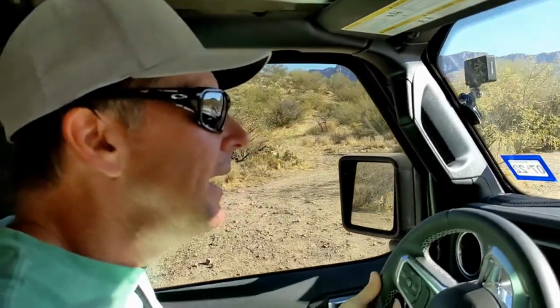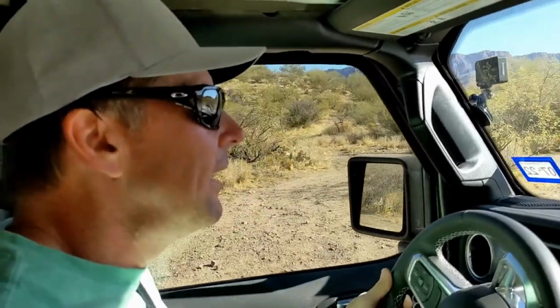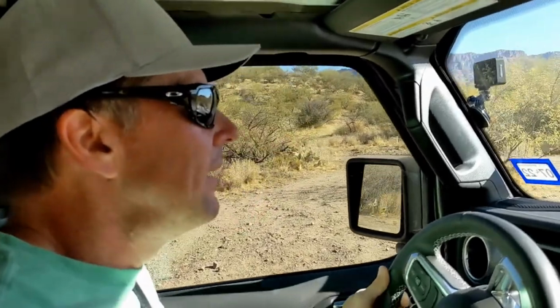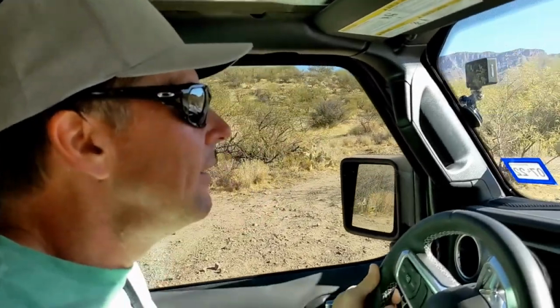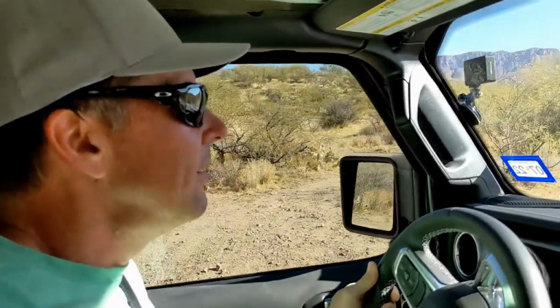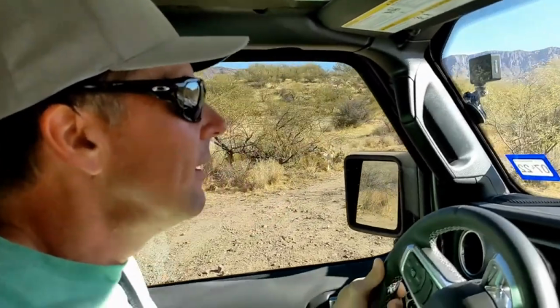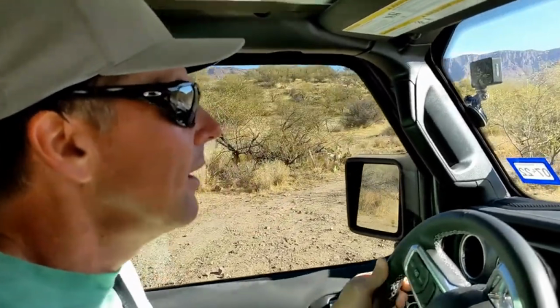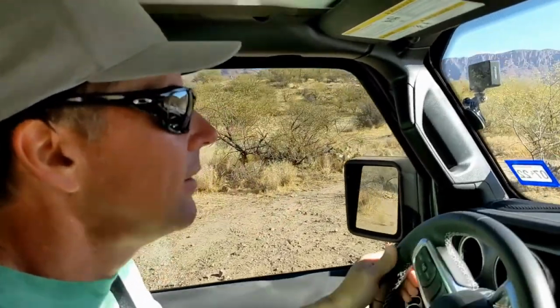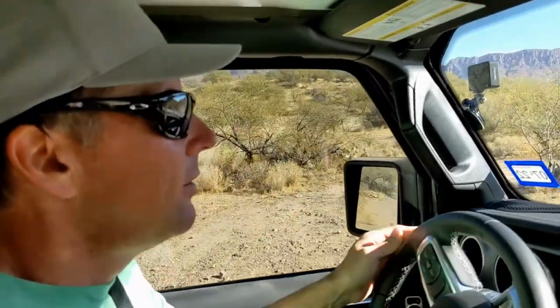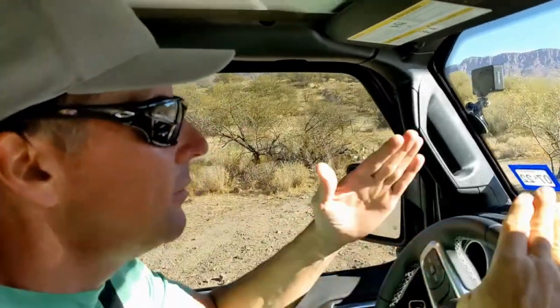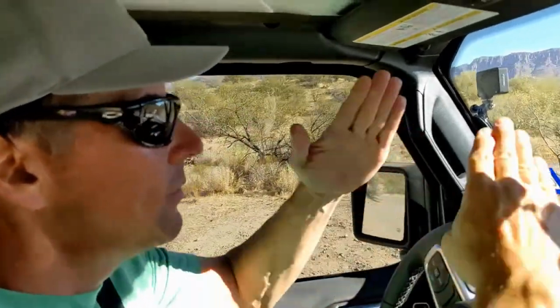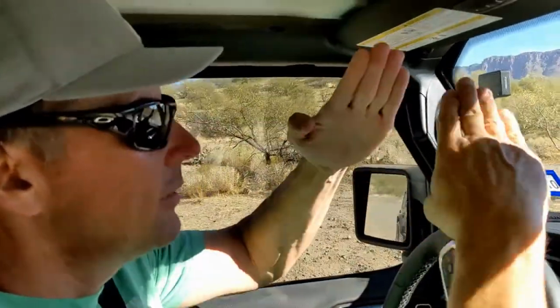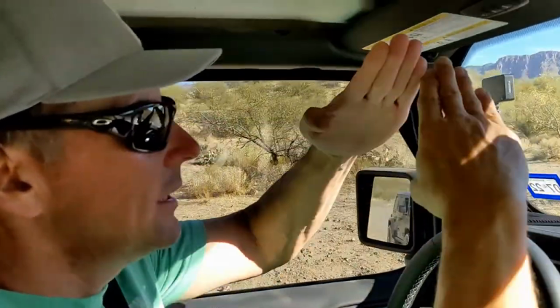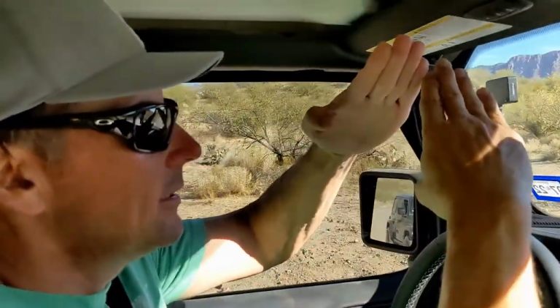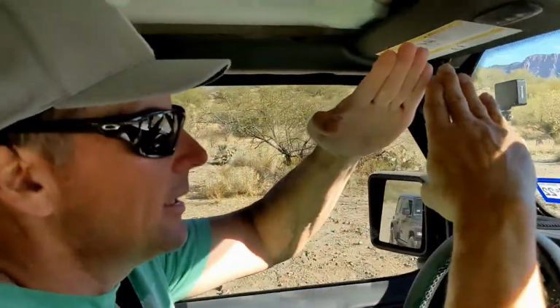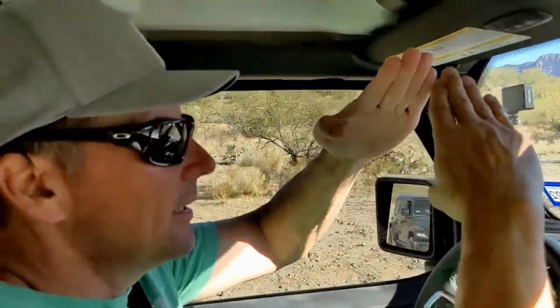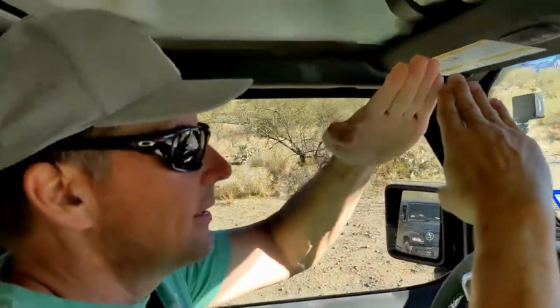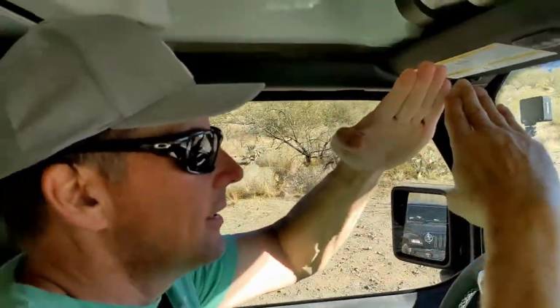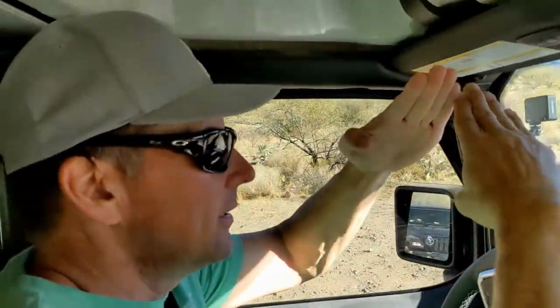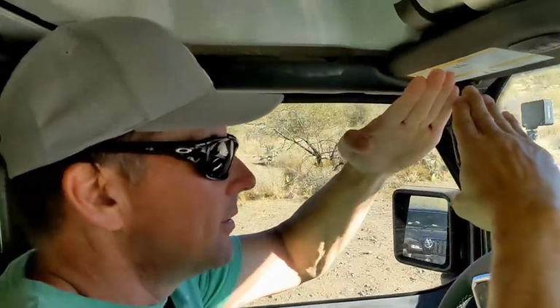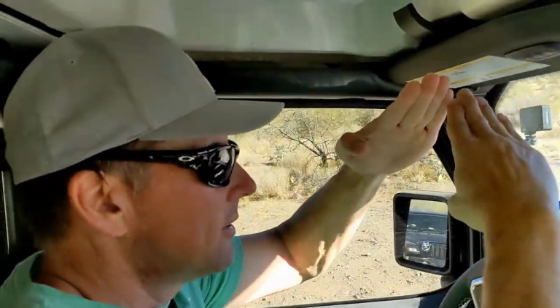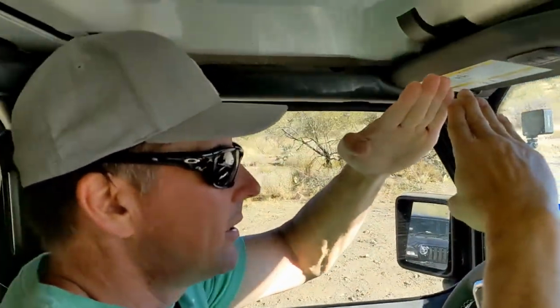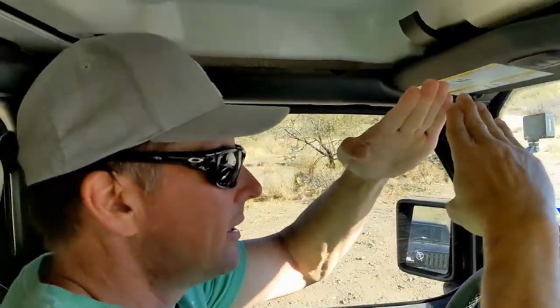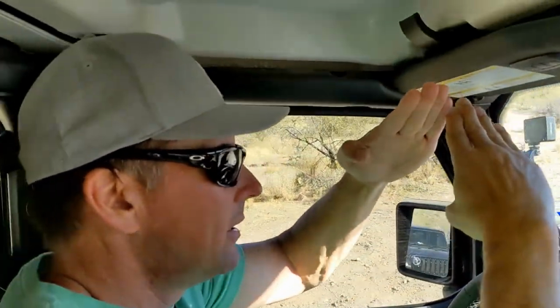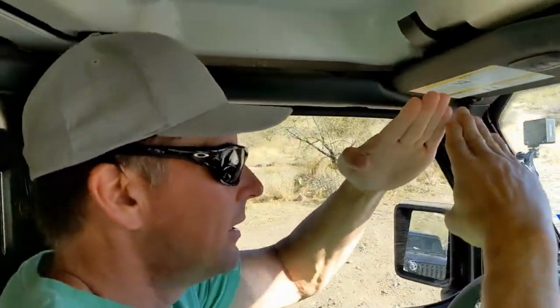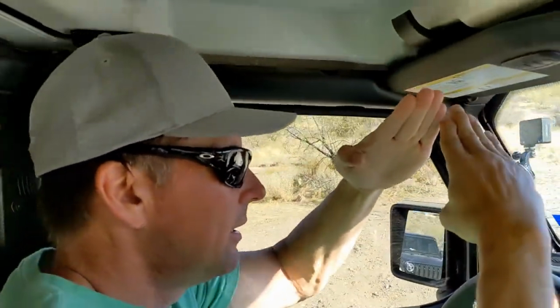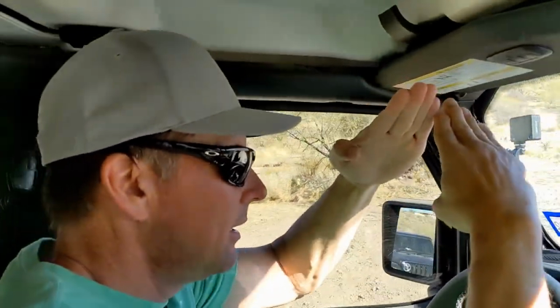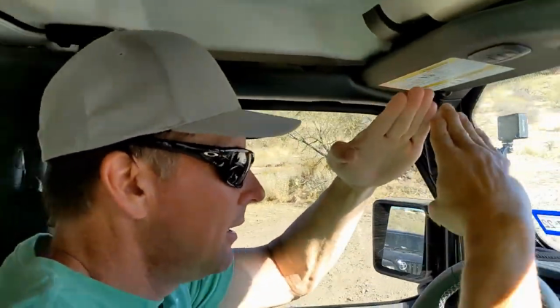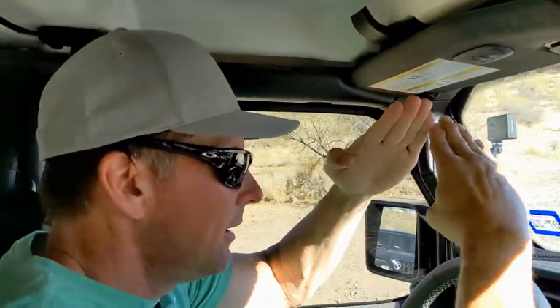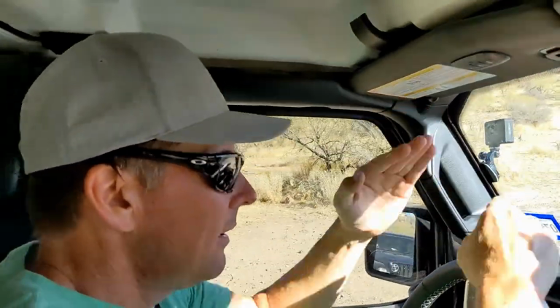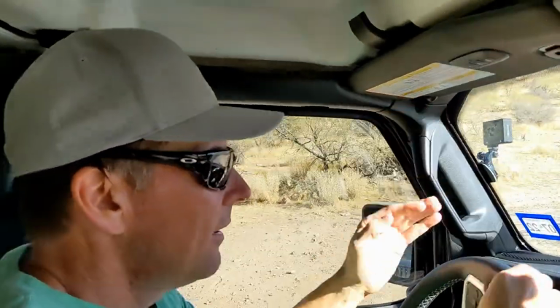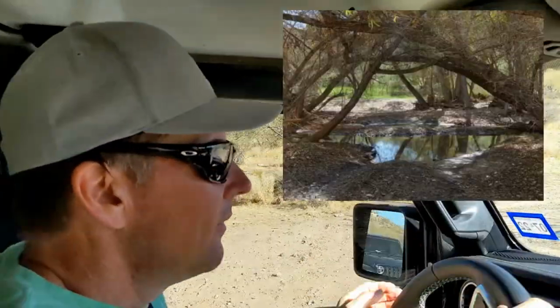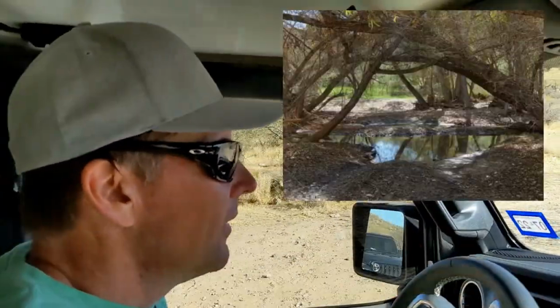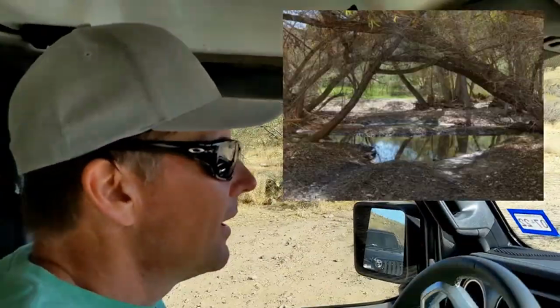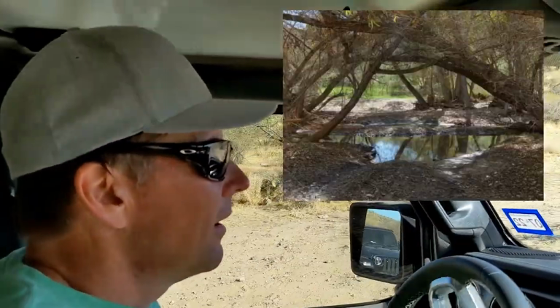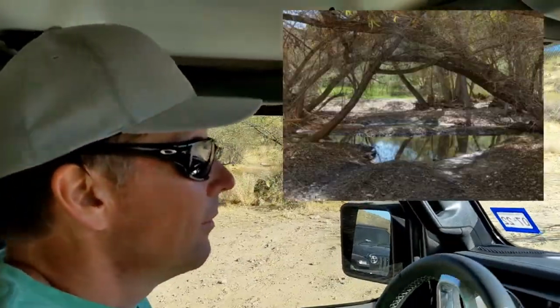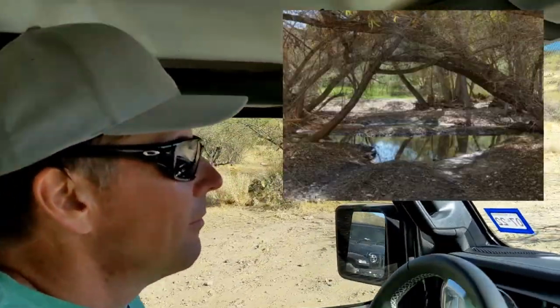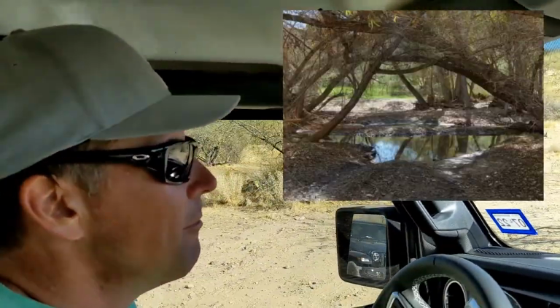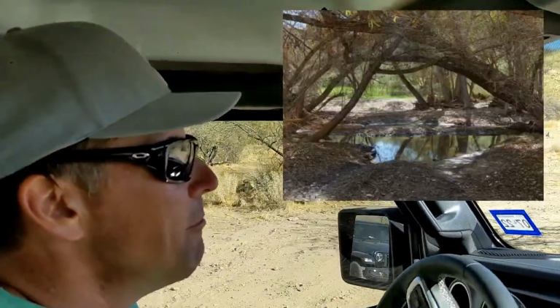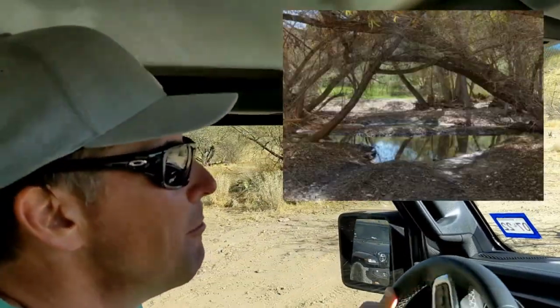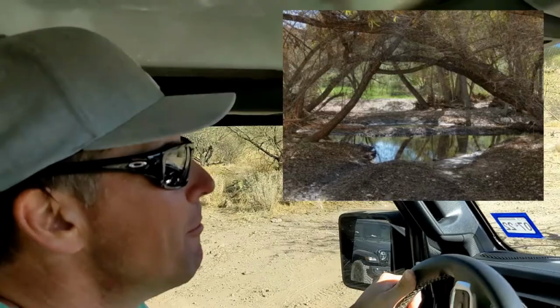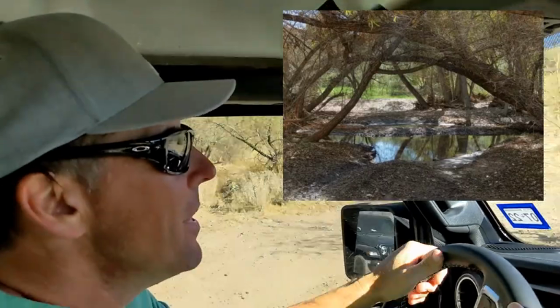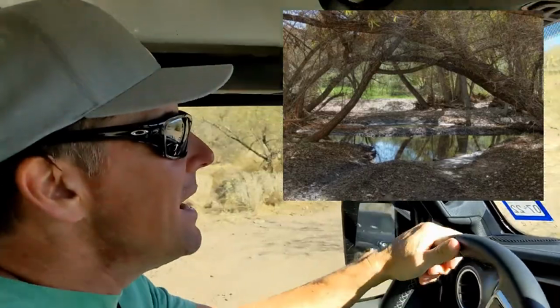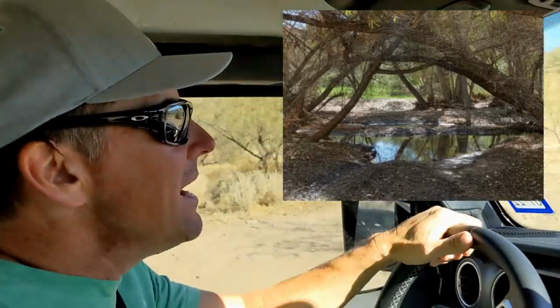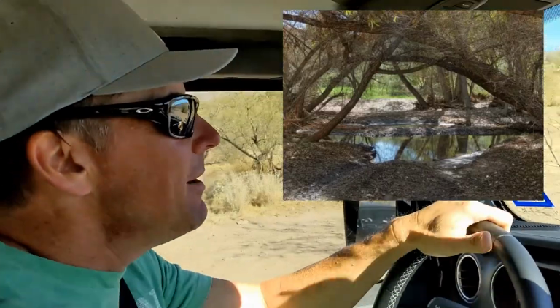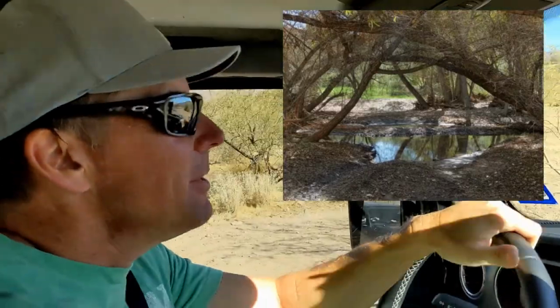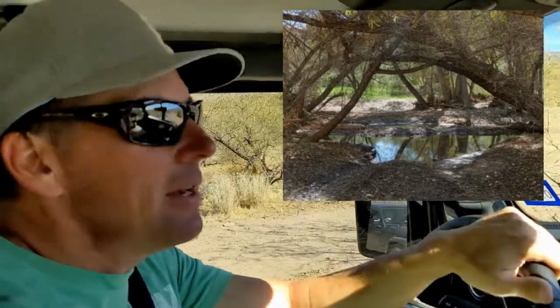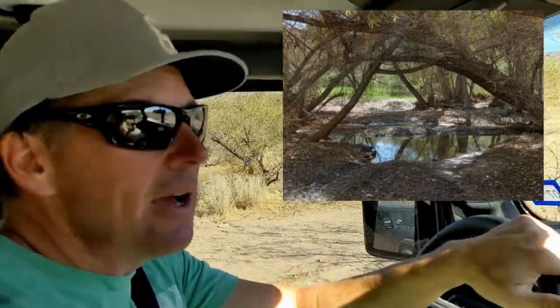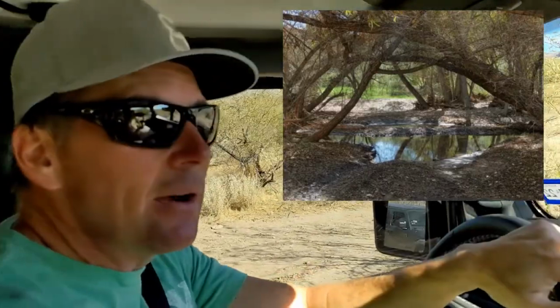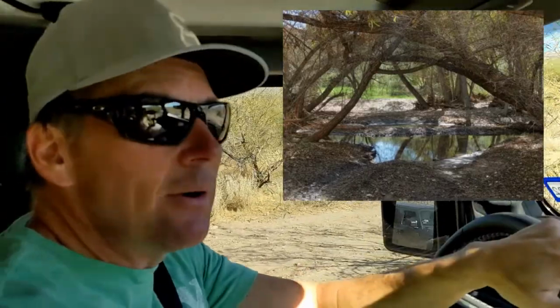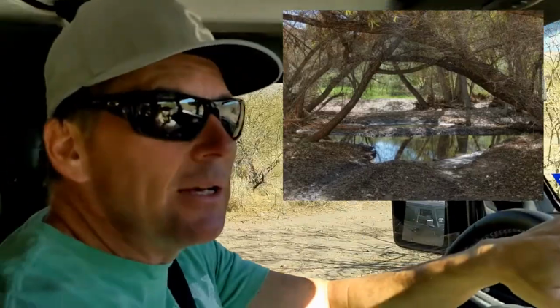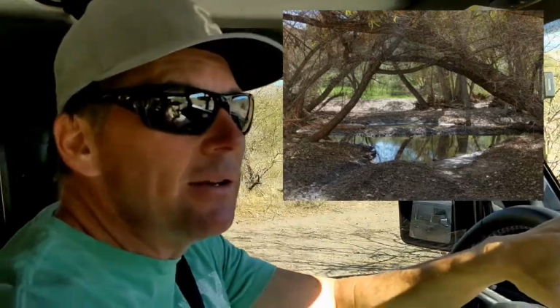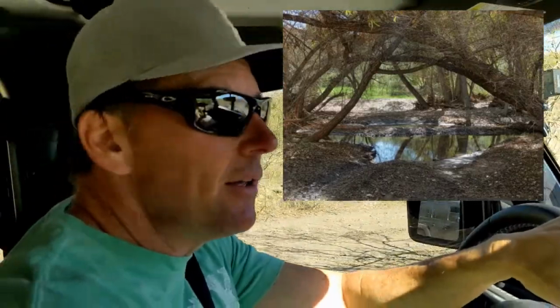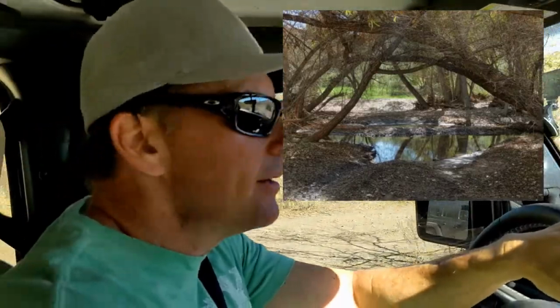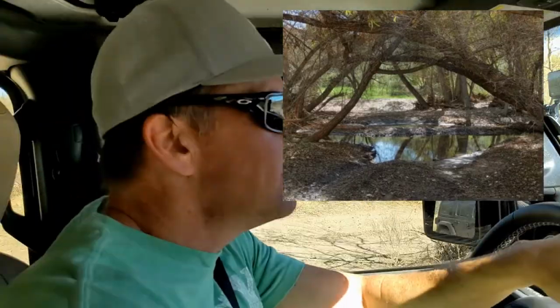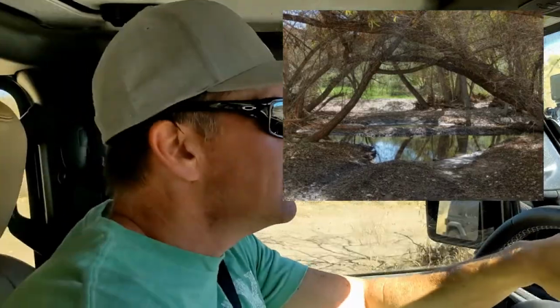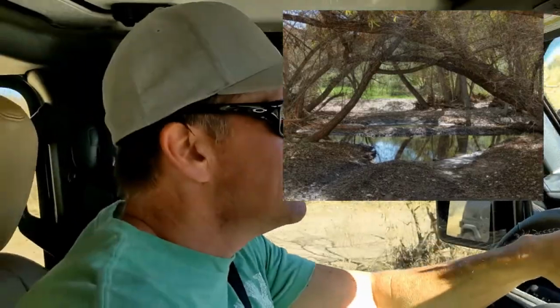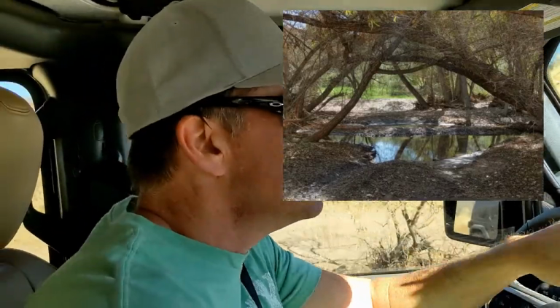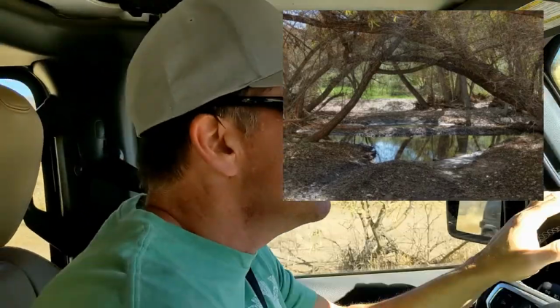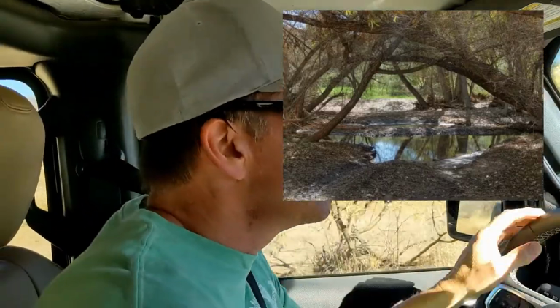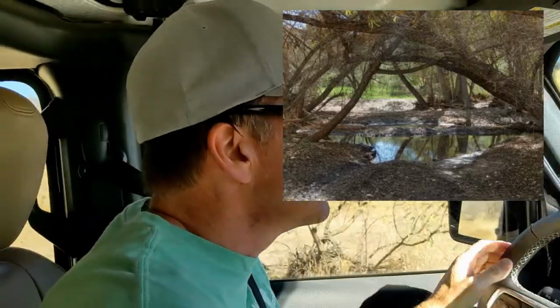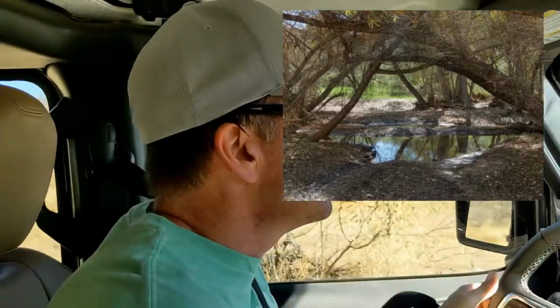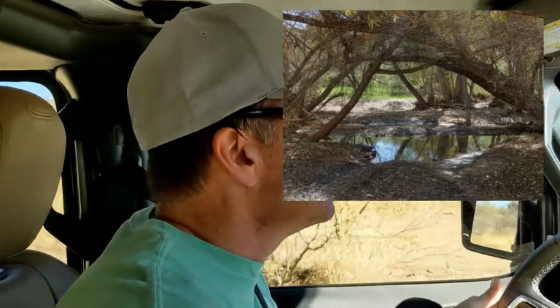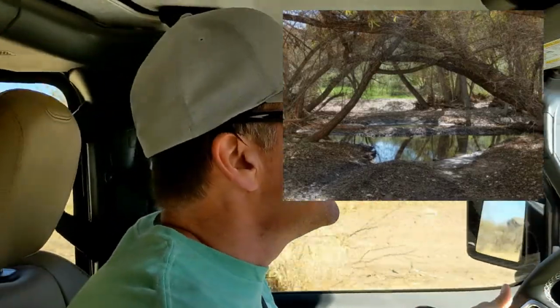And there are two trees that are maybe not quite tall enough to get a Jeep through.